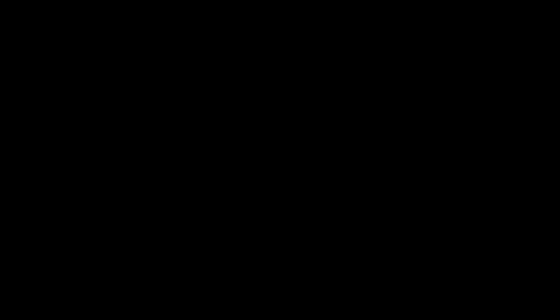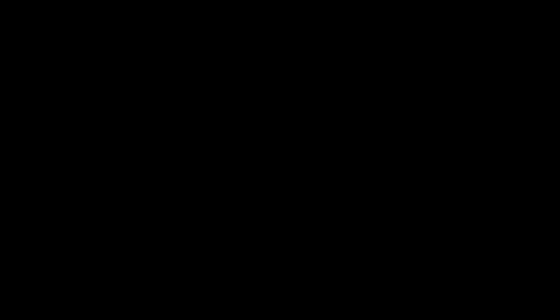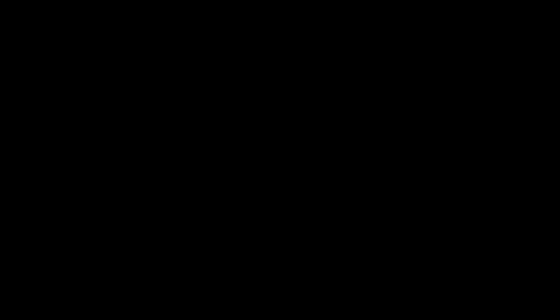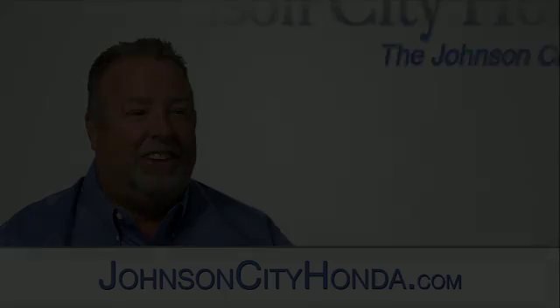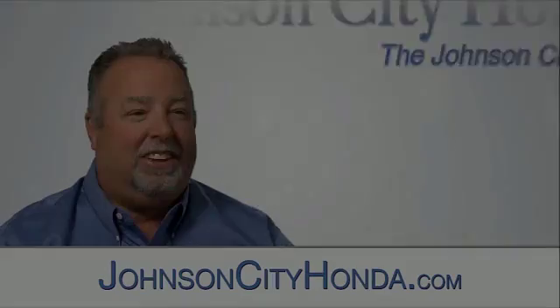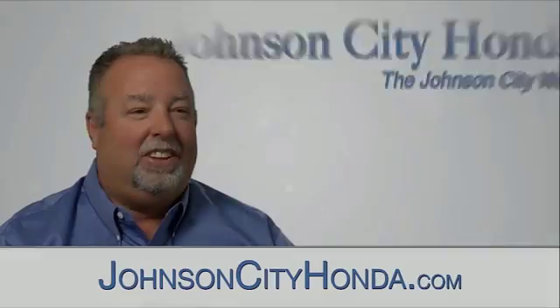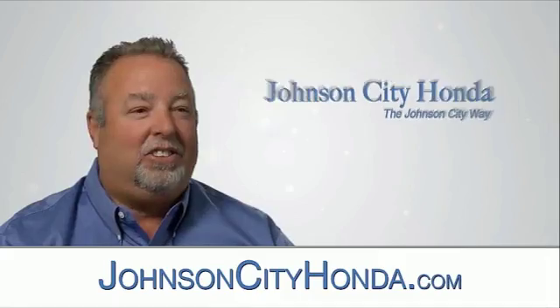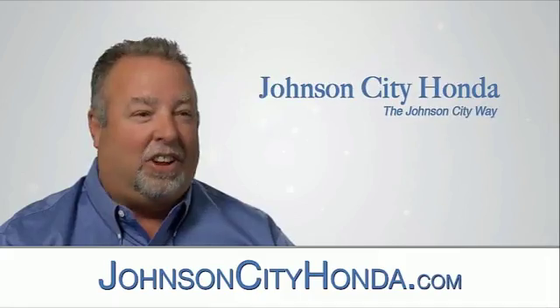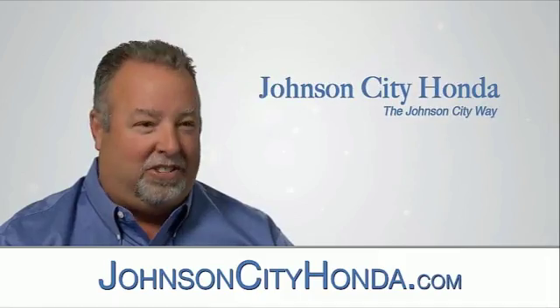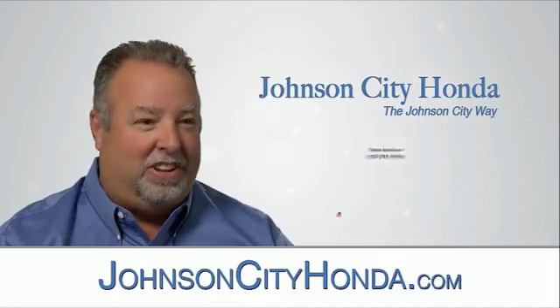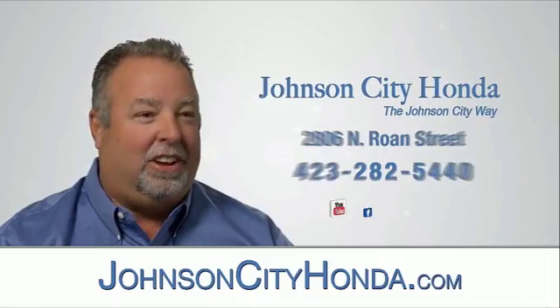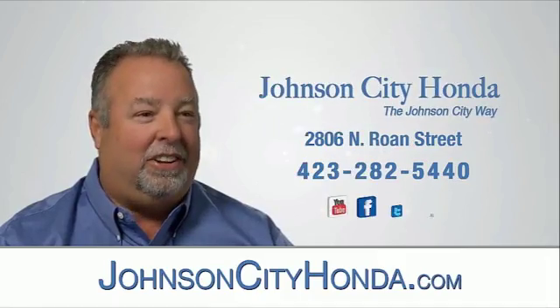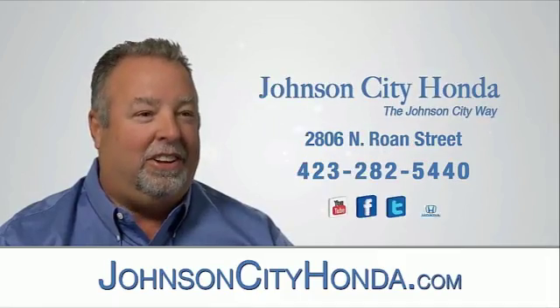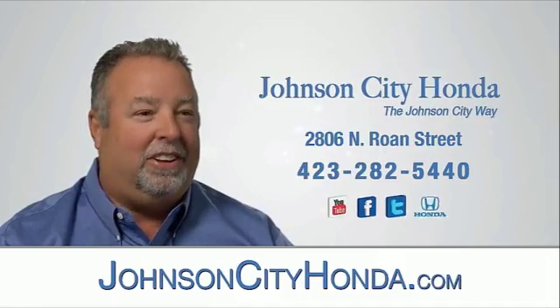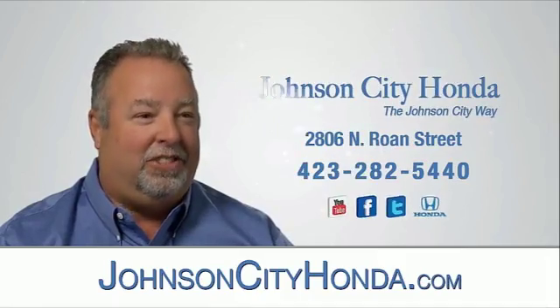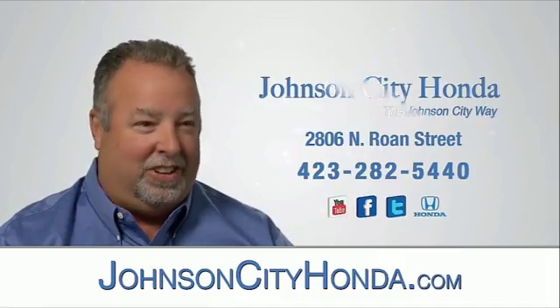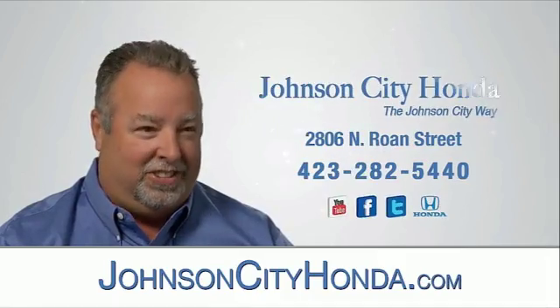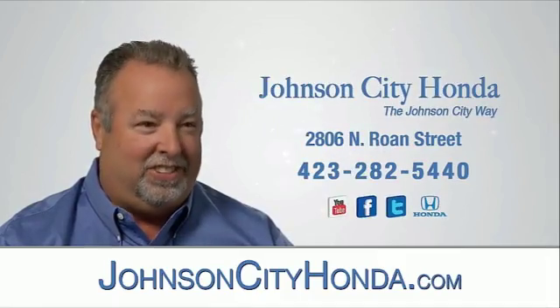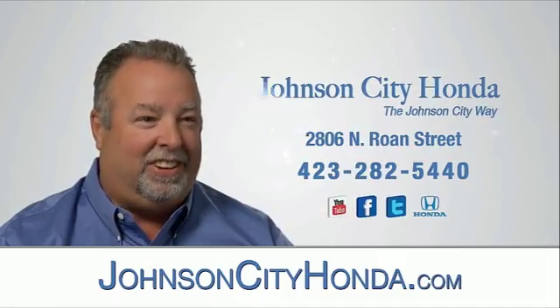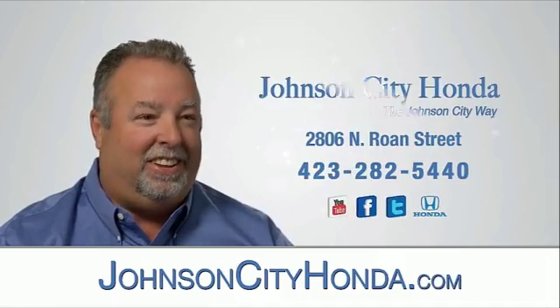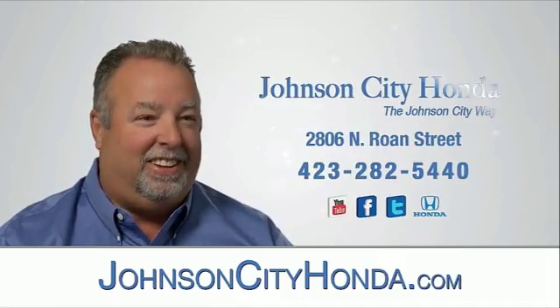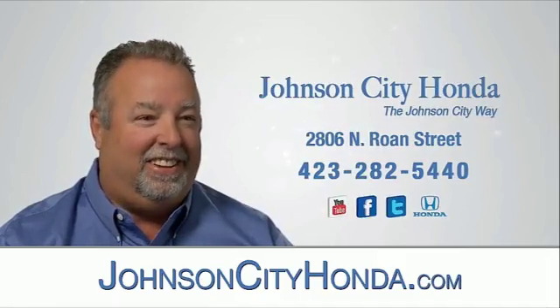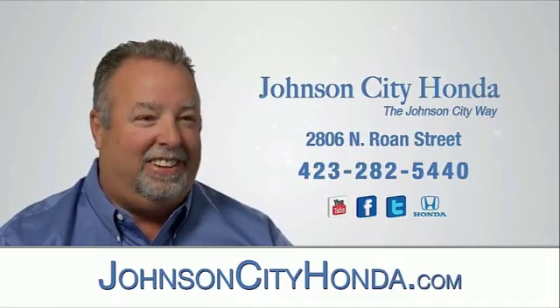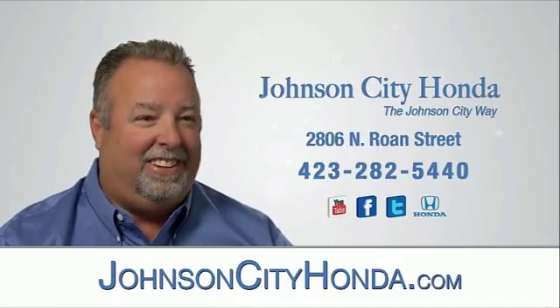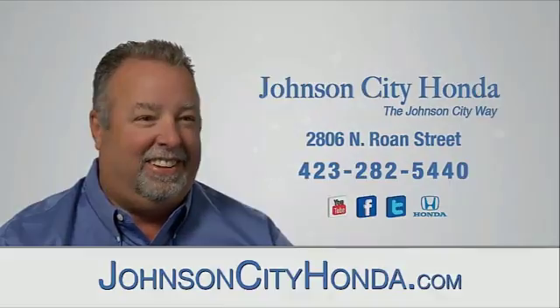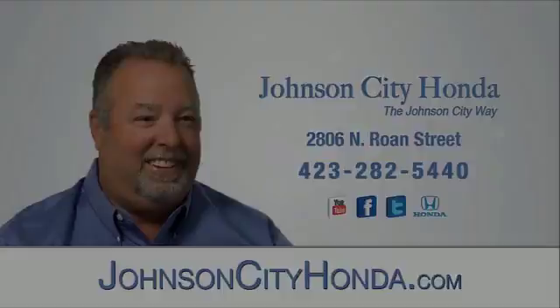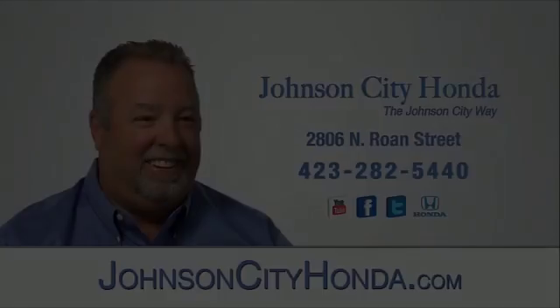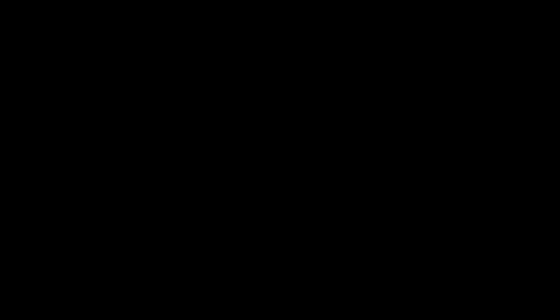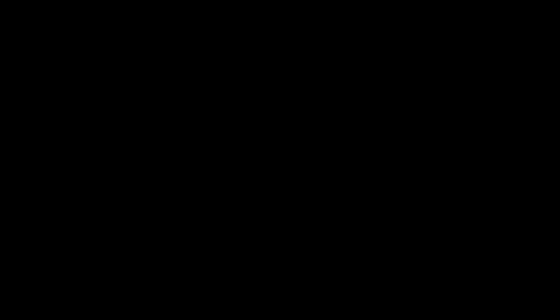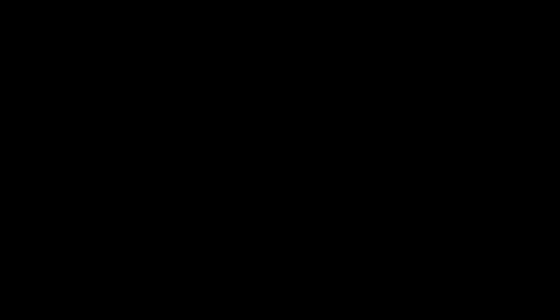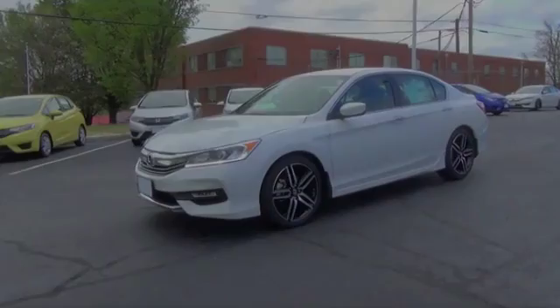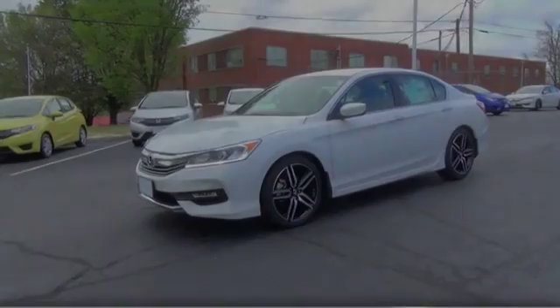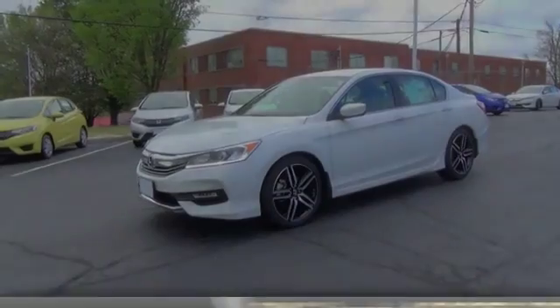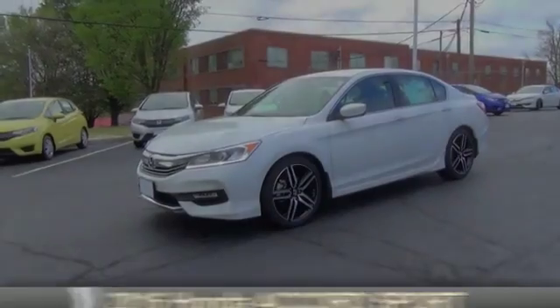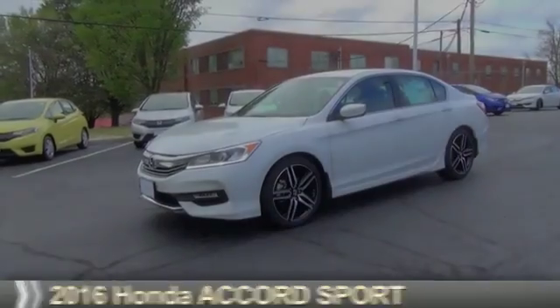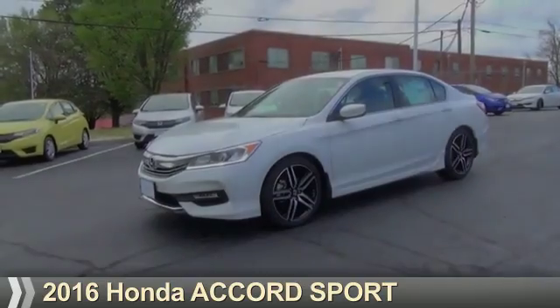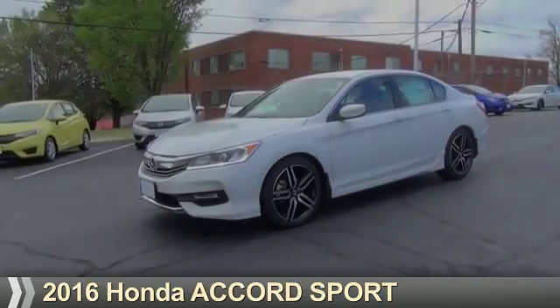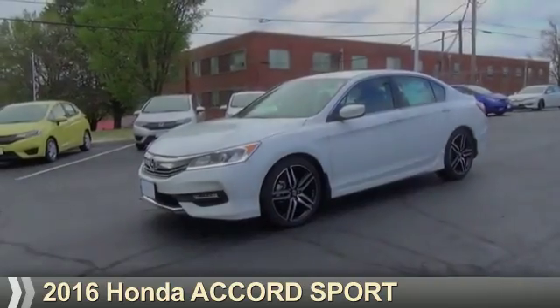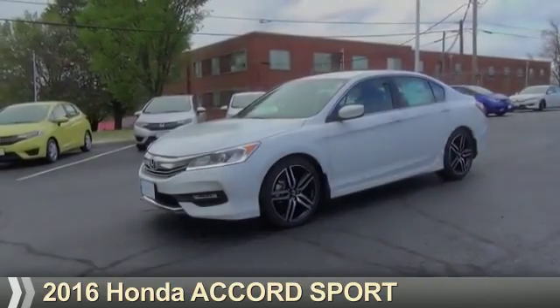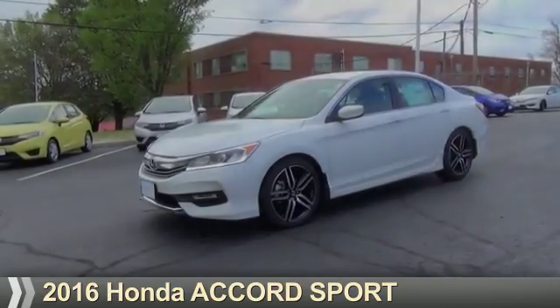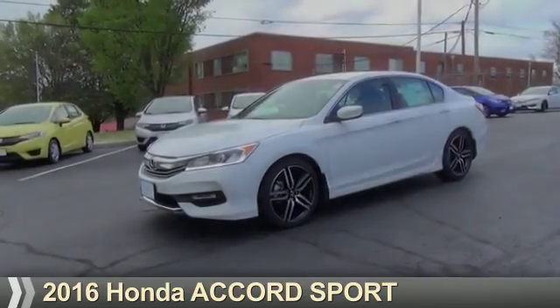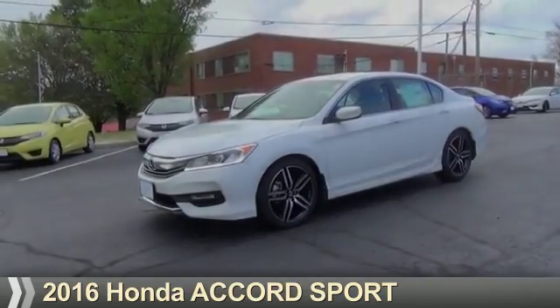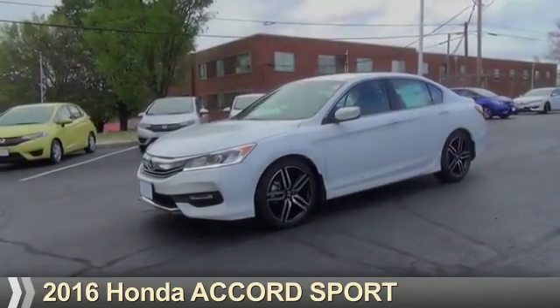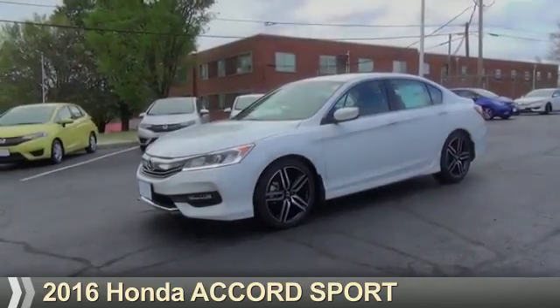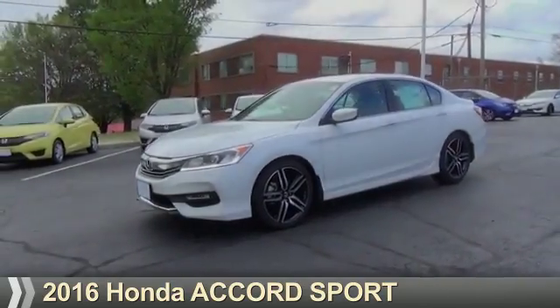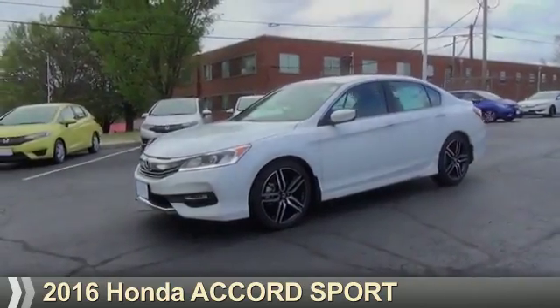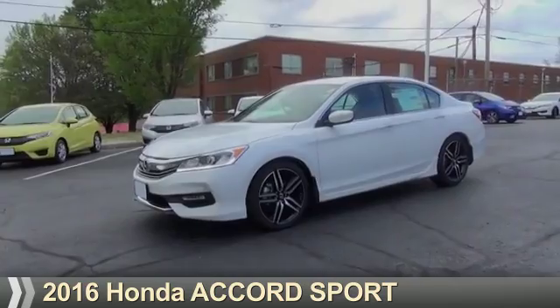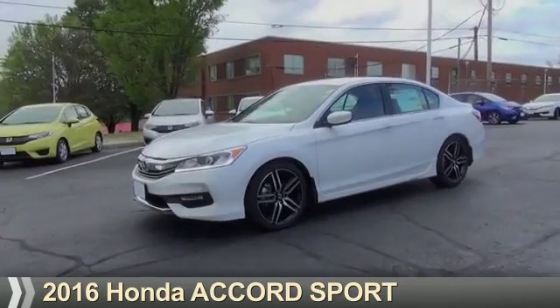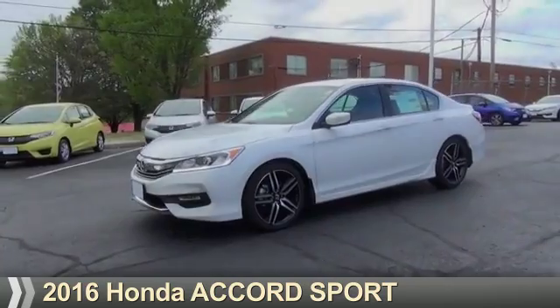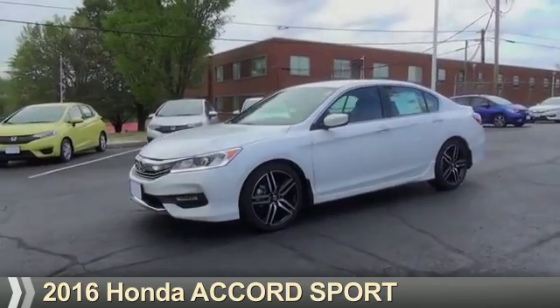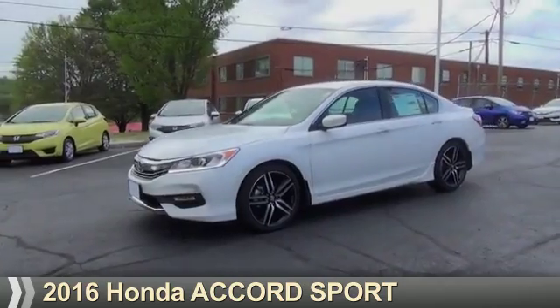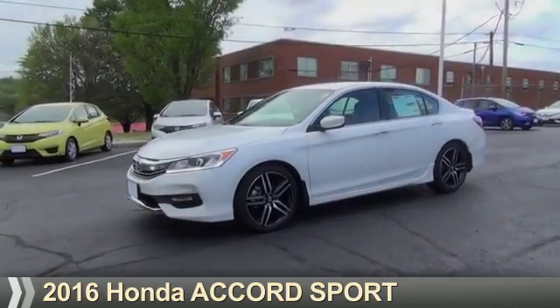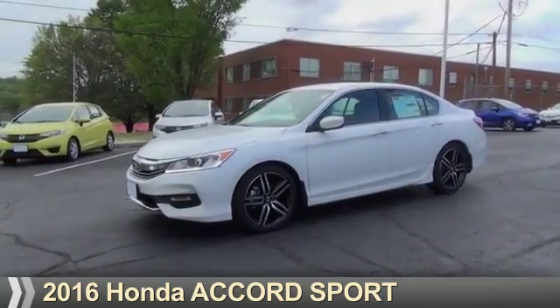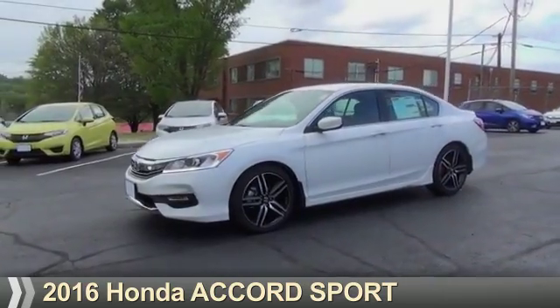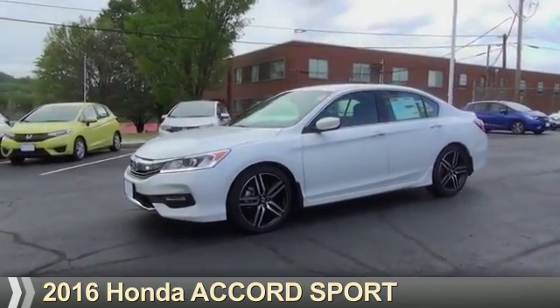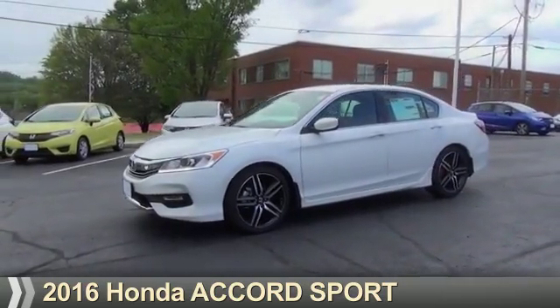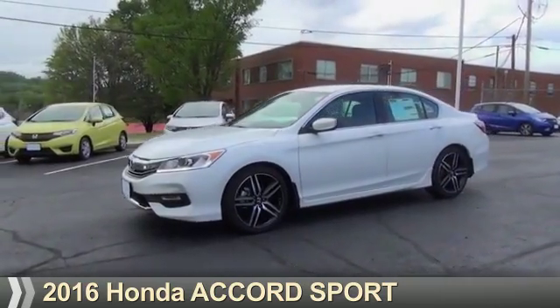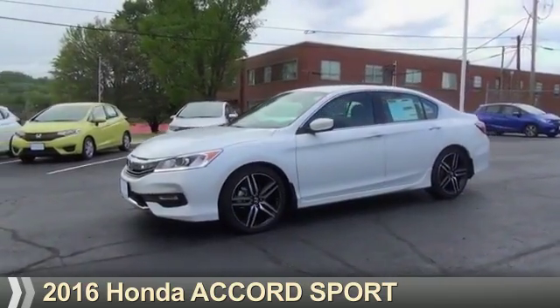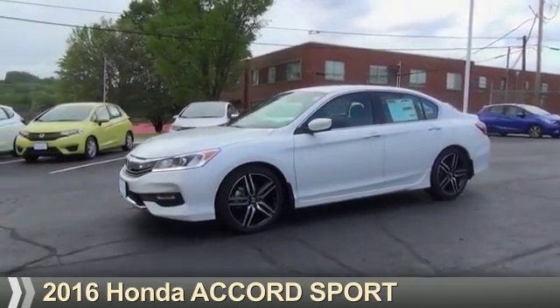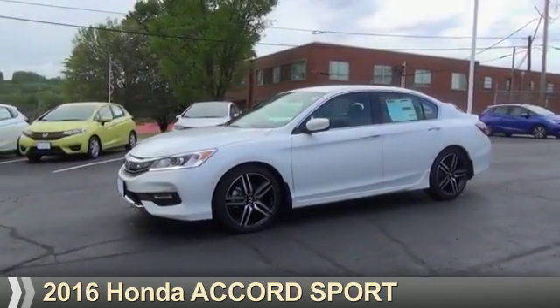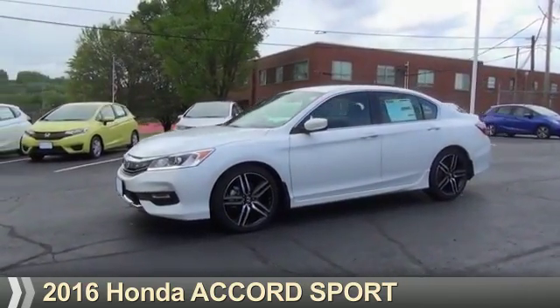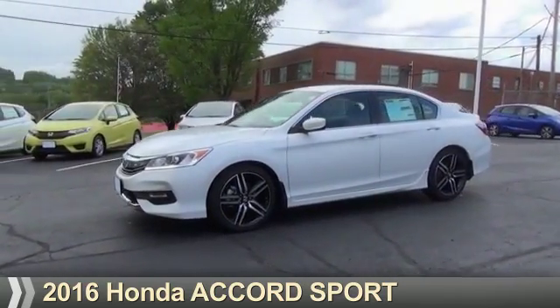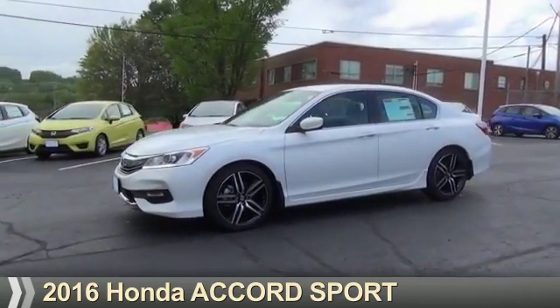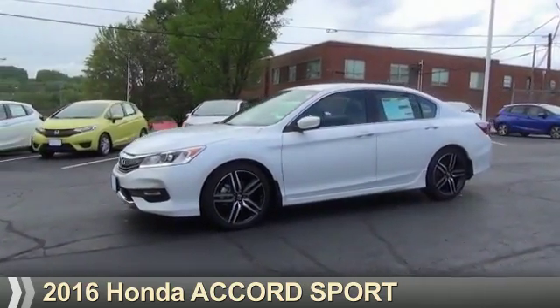Johnson City Honda. Johnson City. Presenting the 2016 Honda Accord.